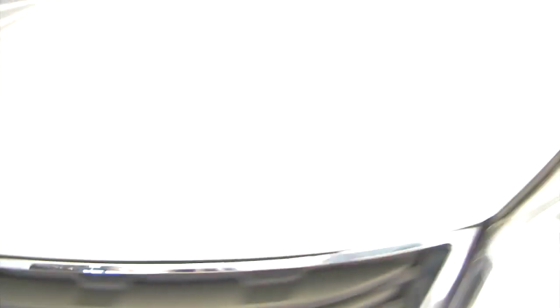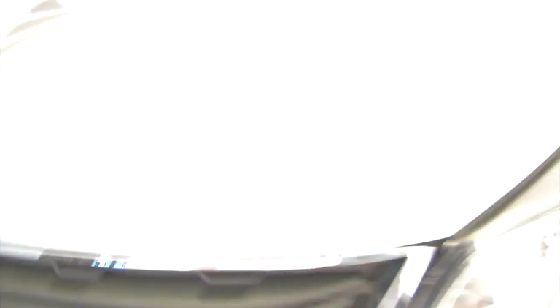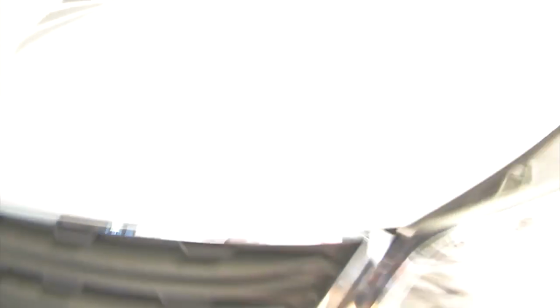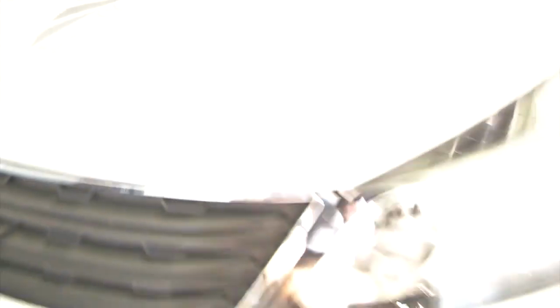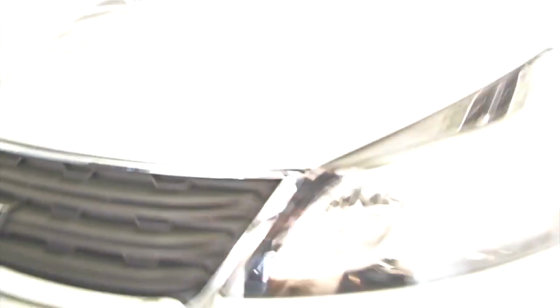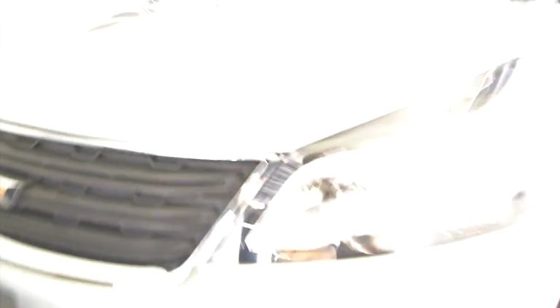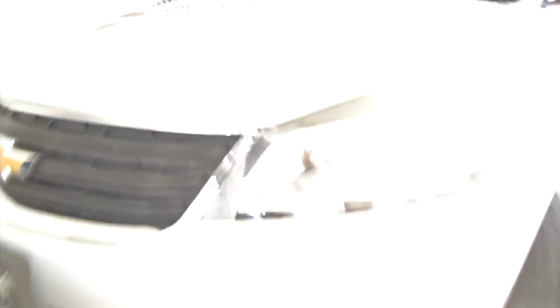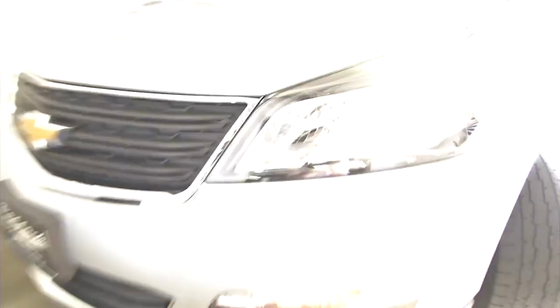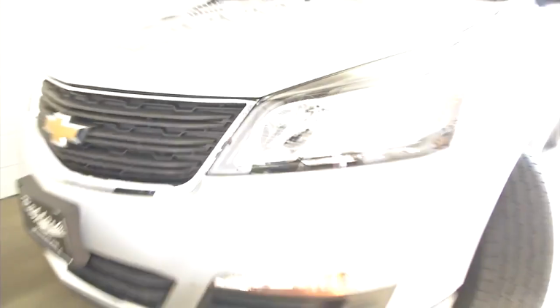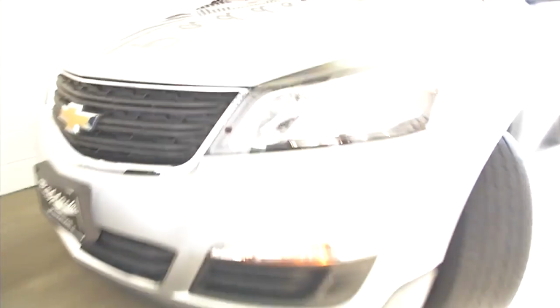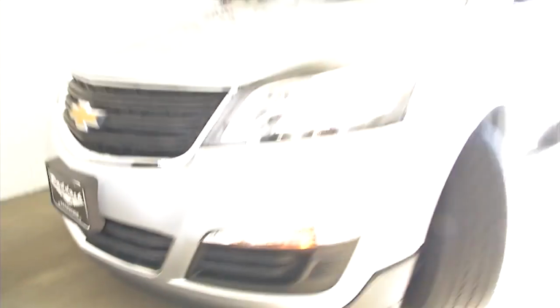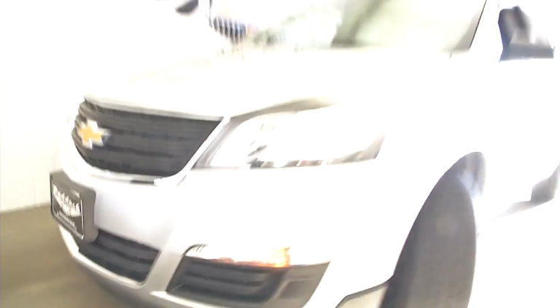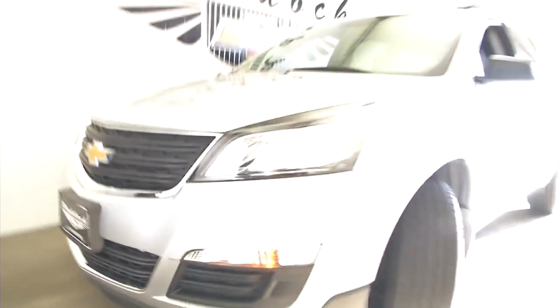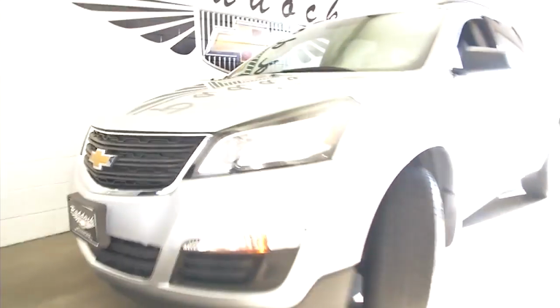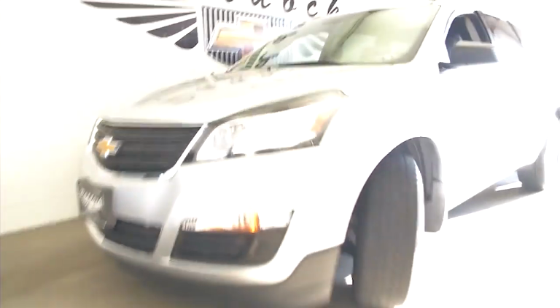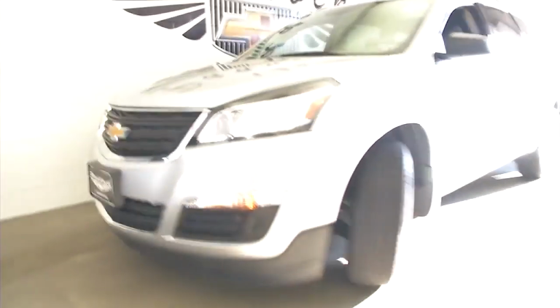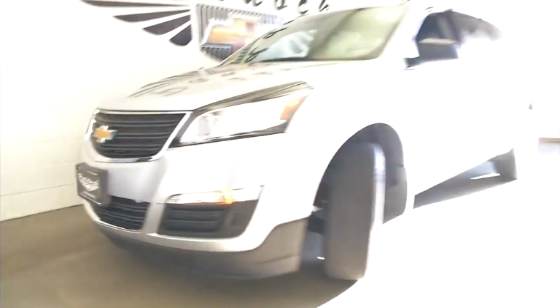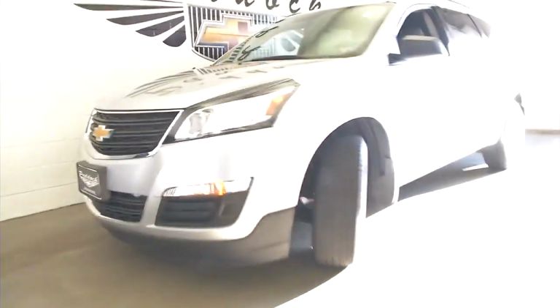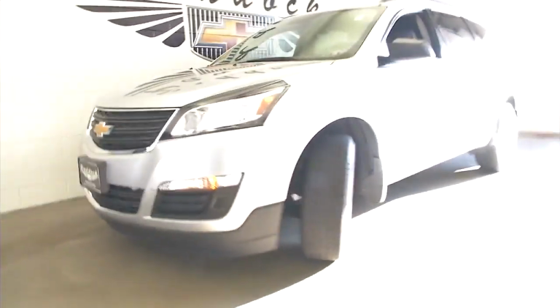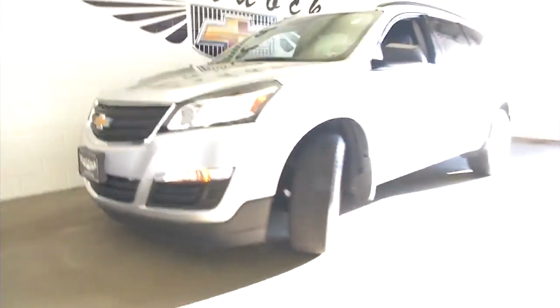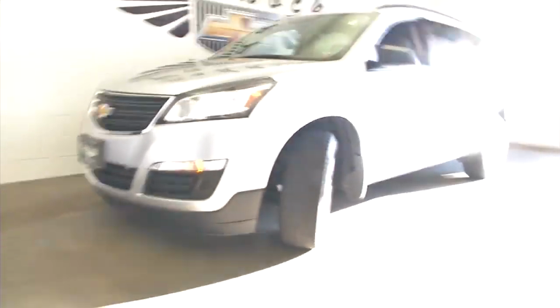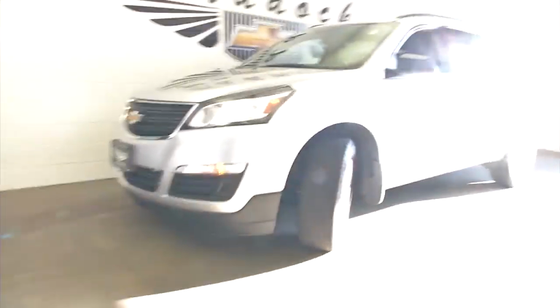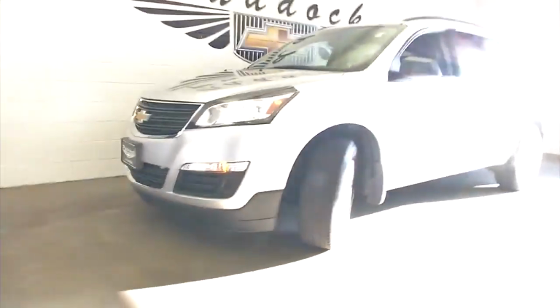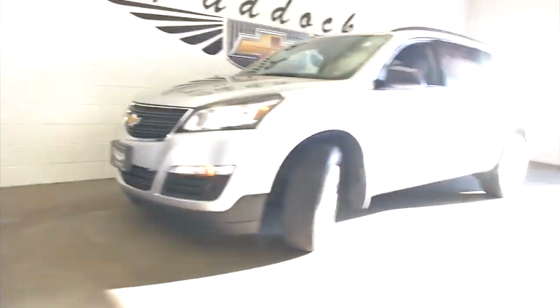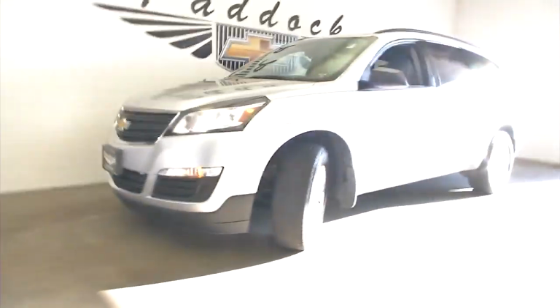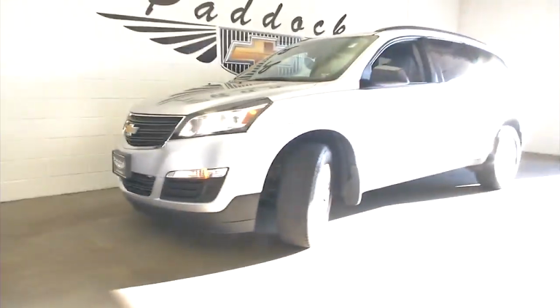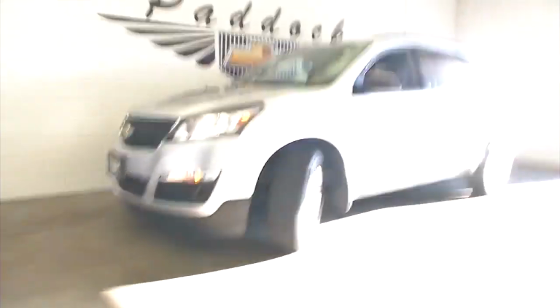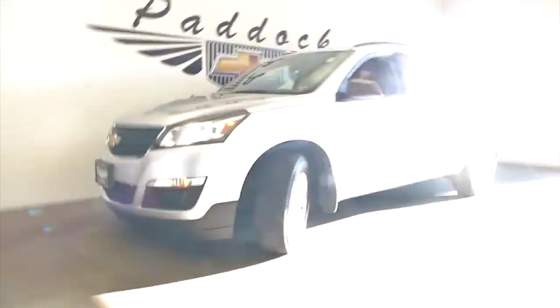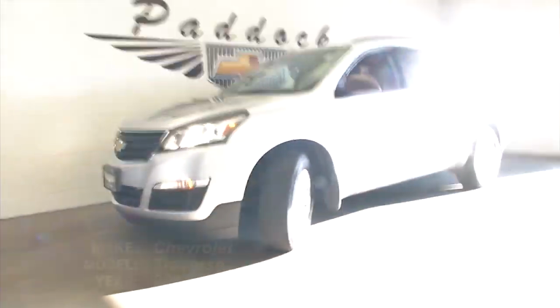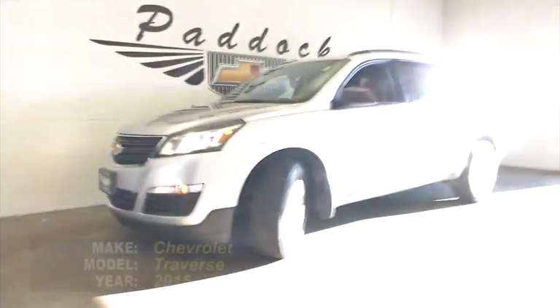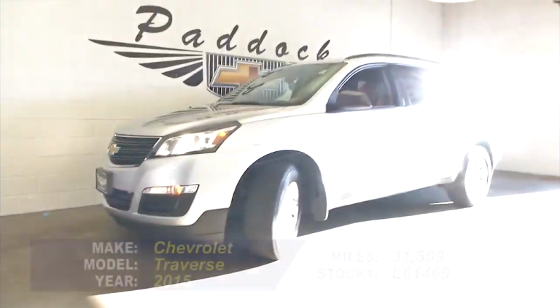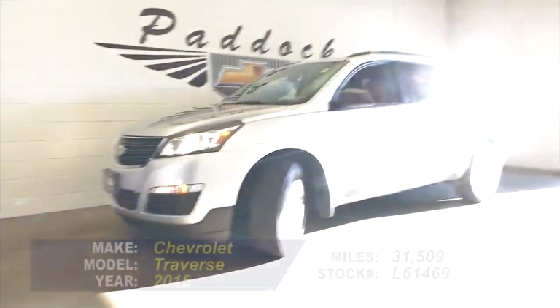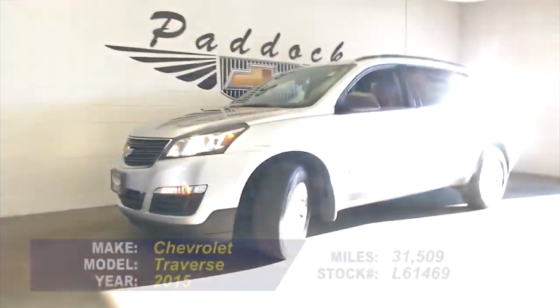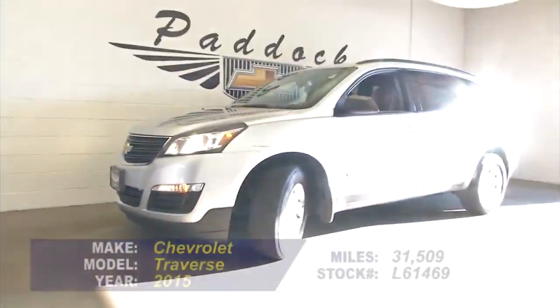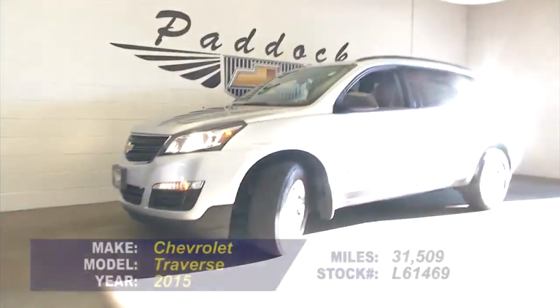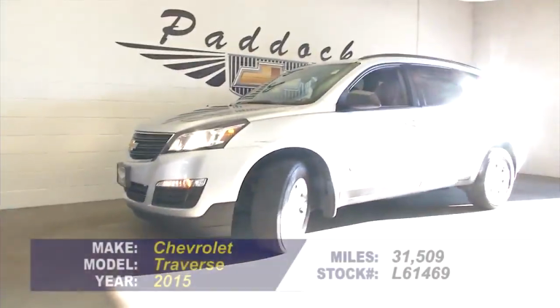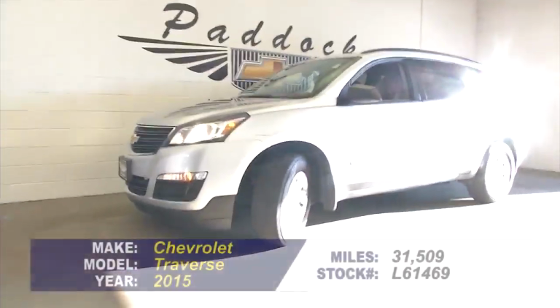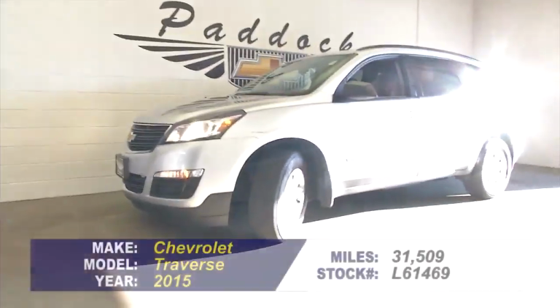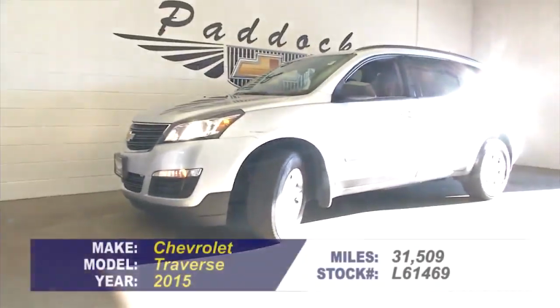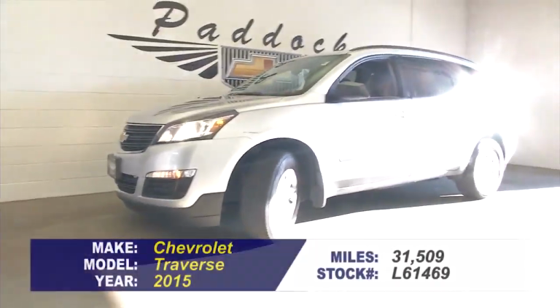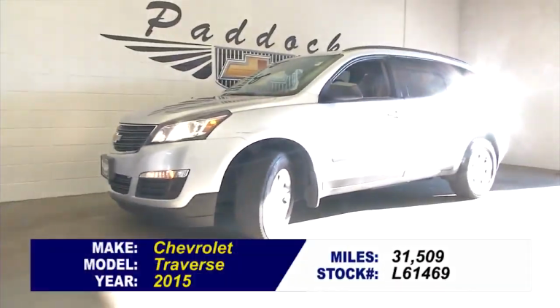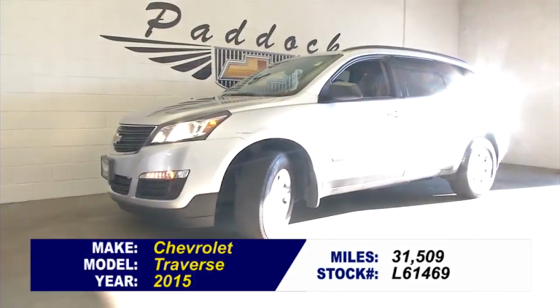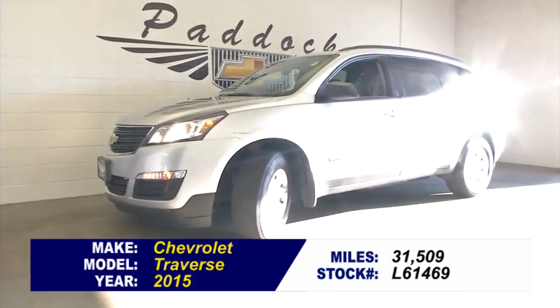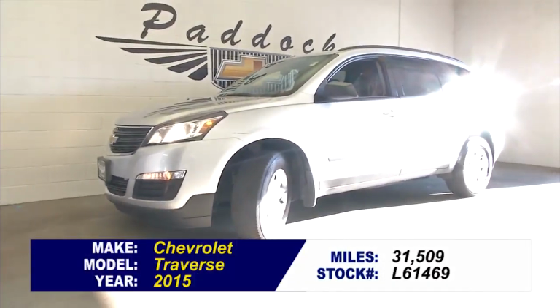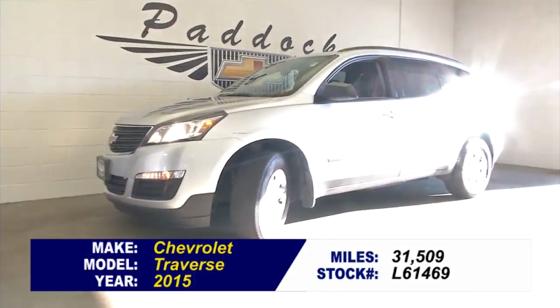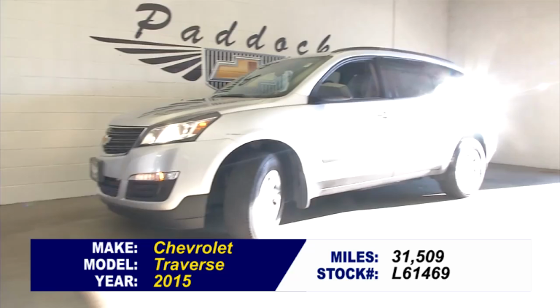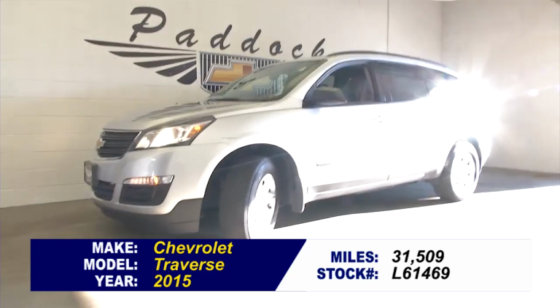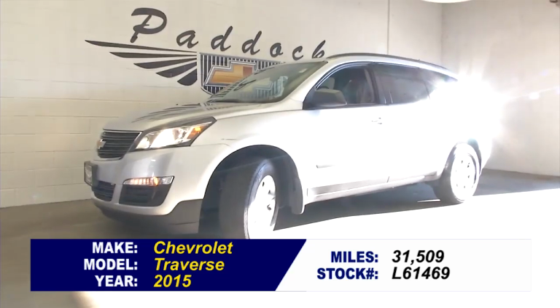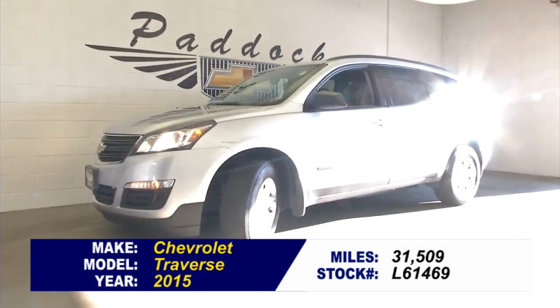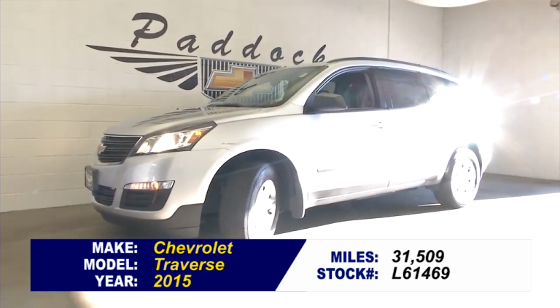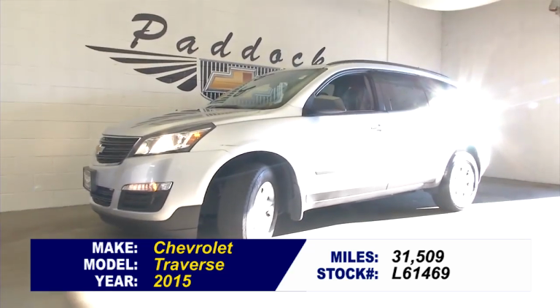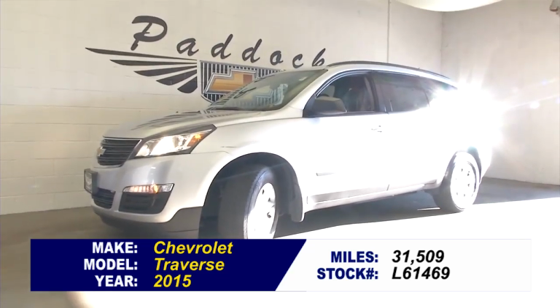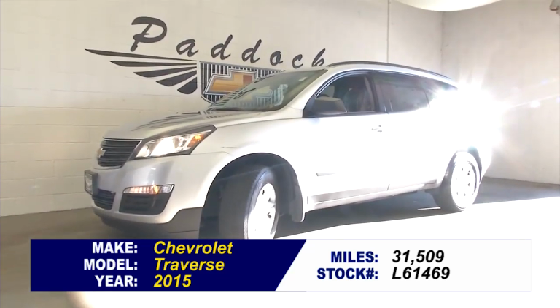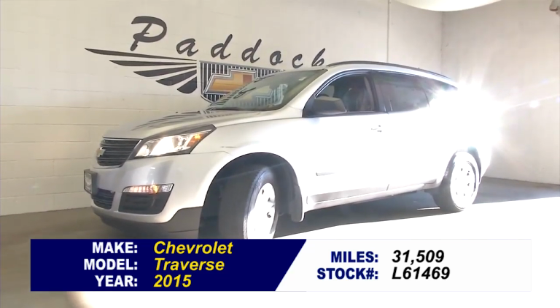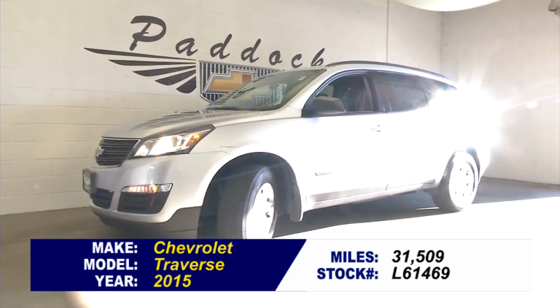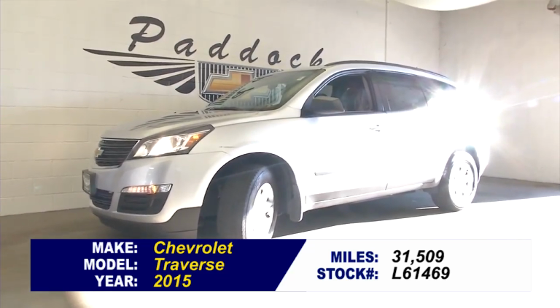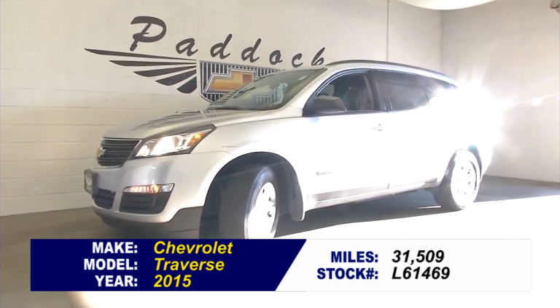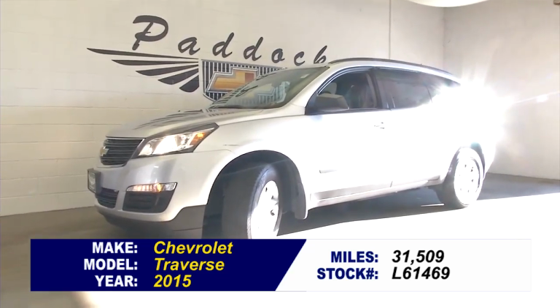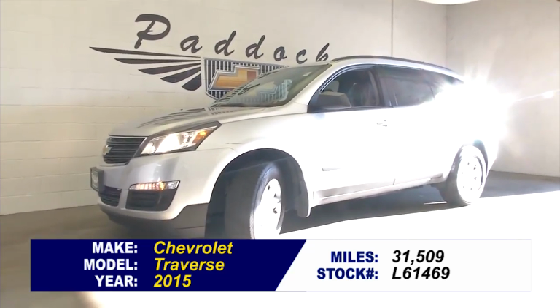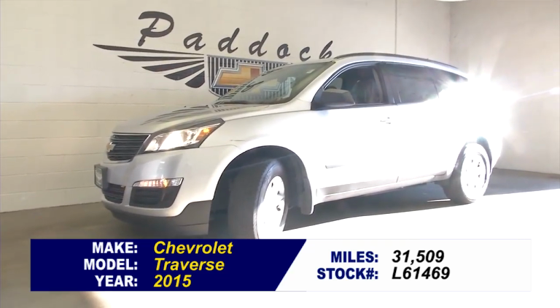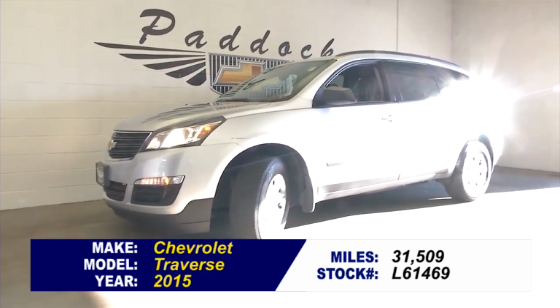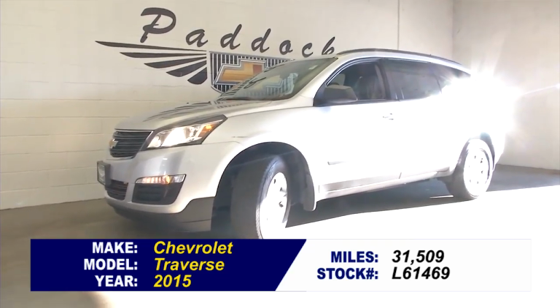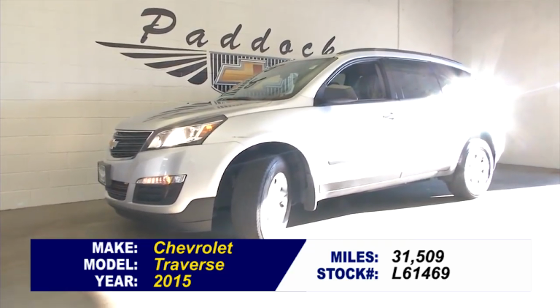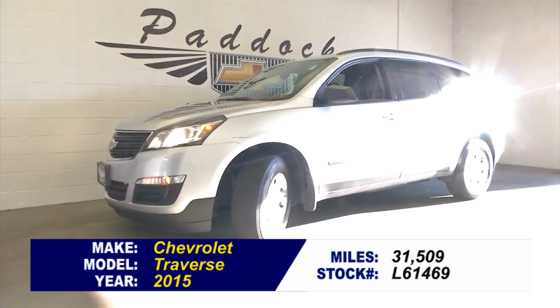Sounds real good. Looks real good. To find out more and get all the details, give us a call at 876-0945.